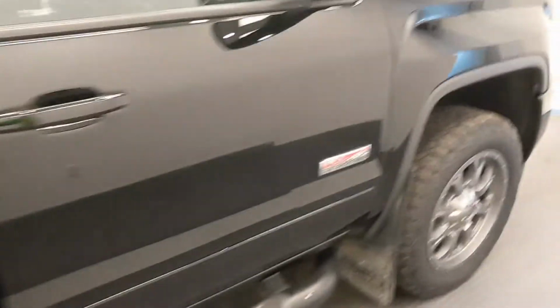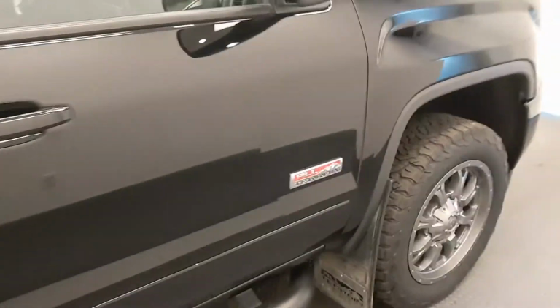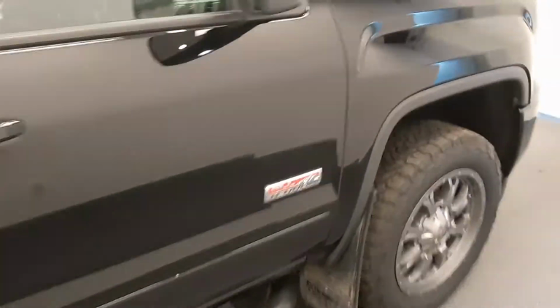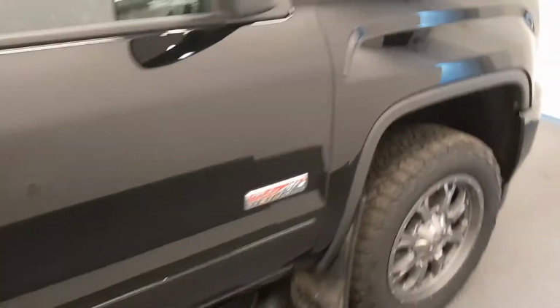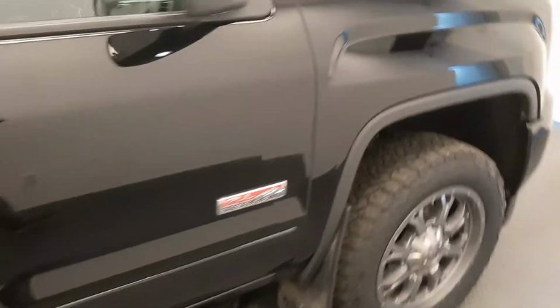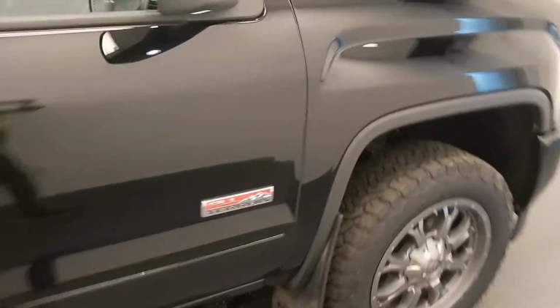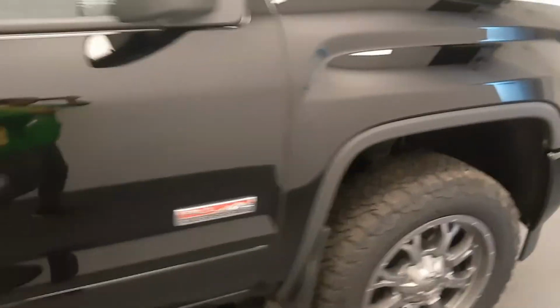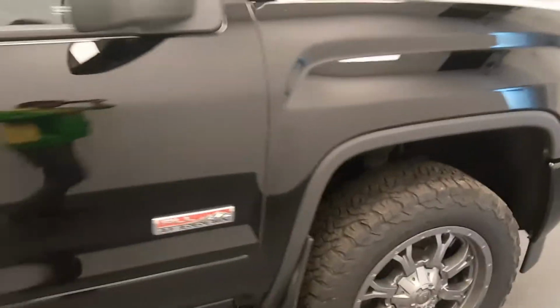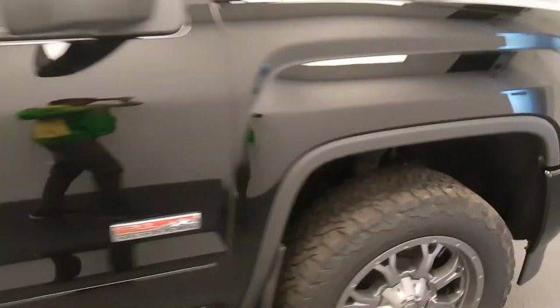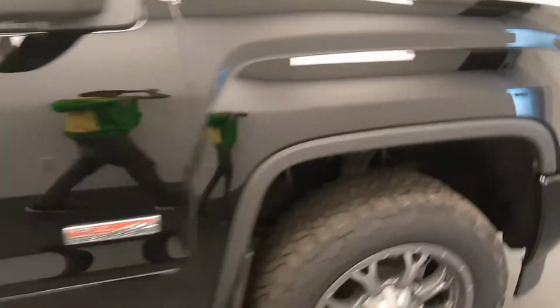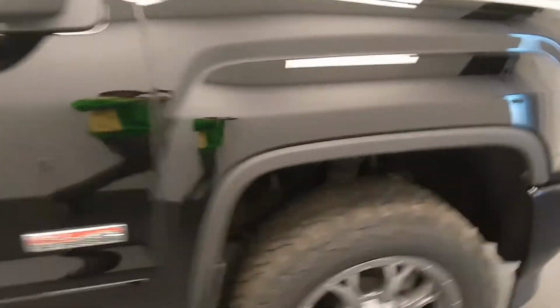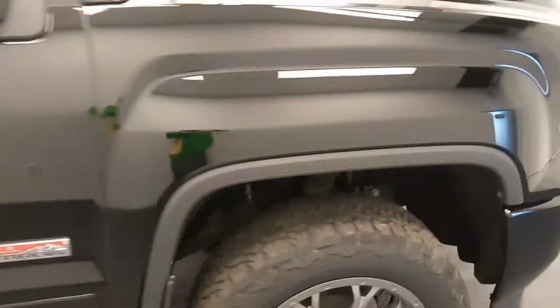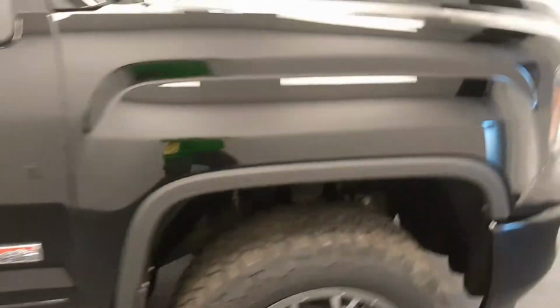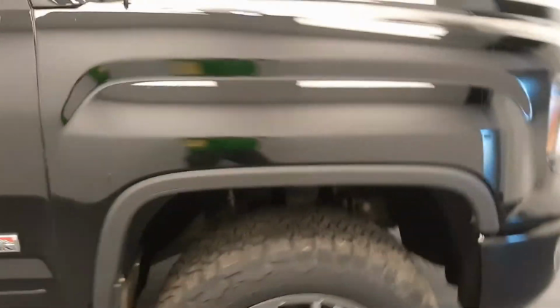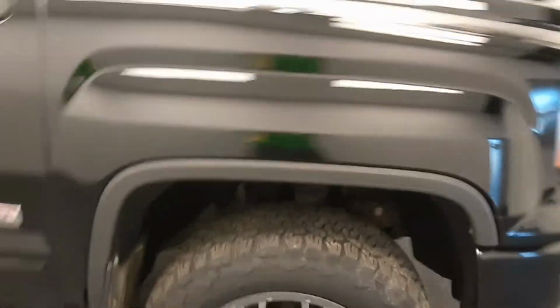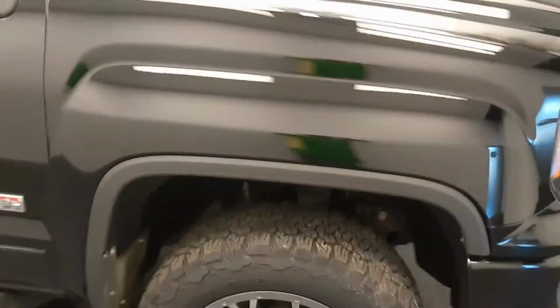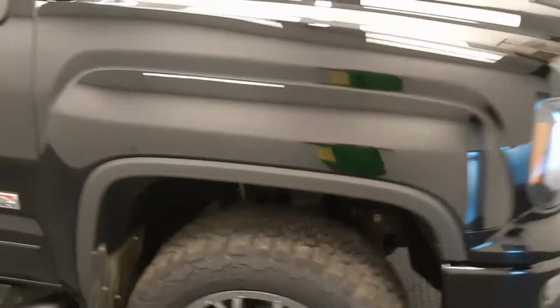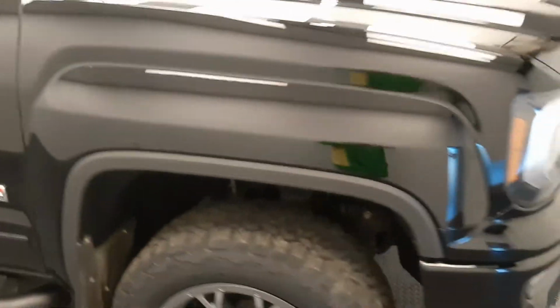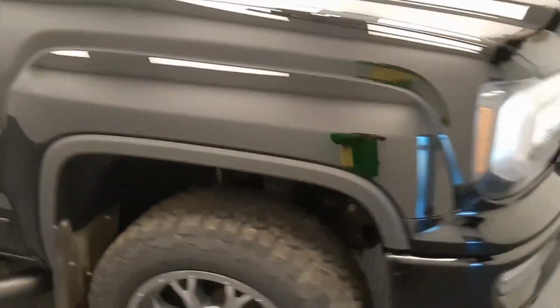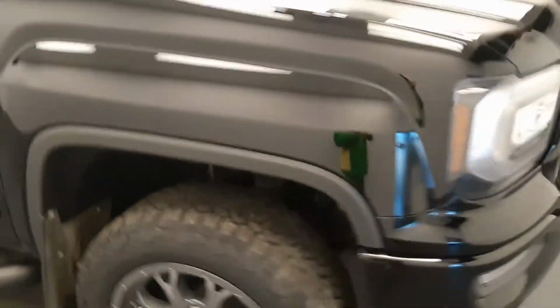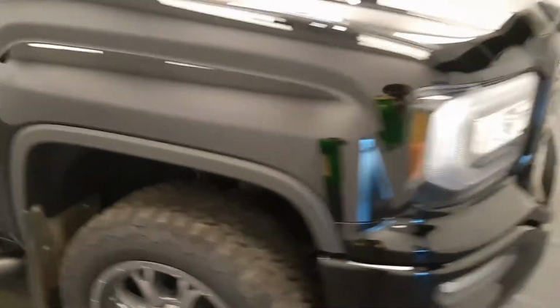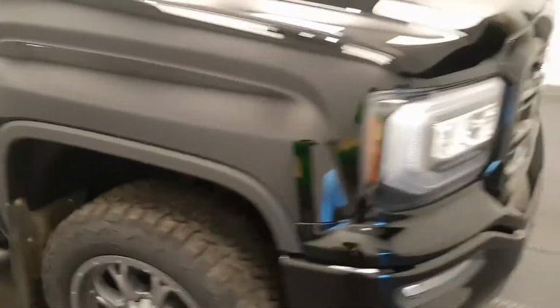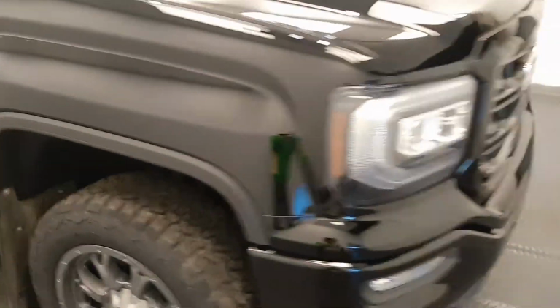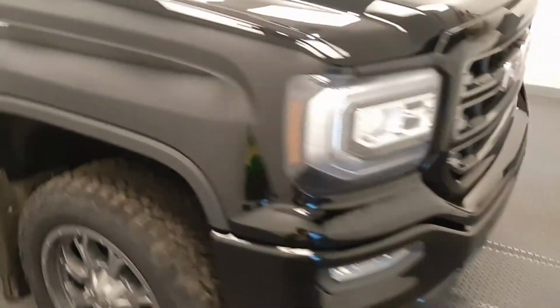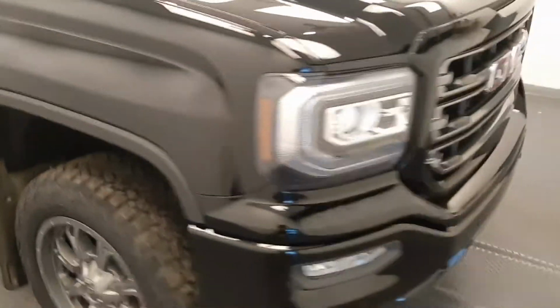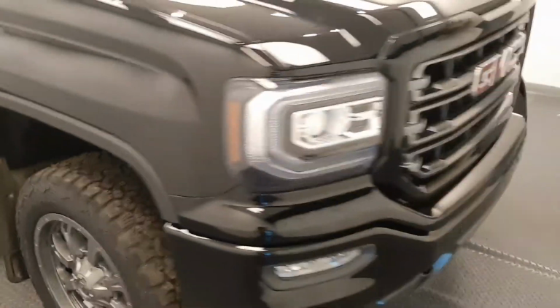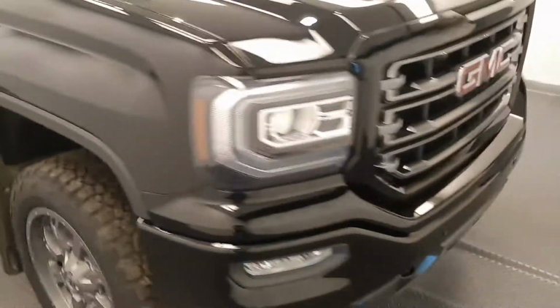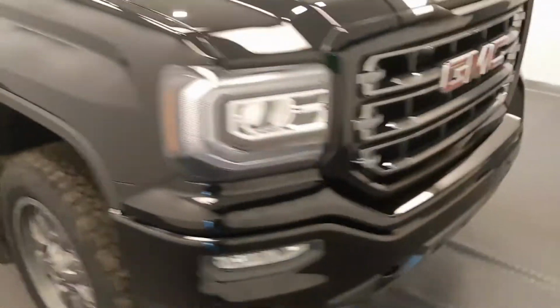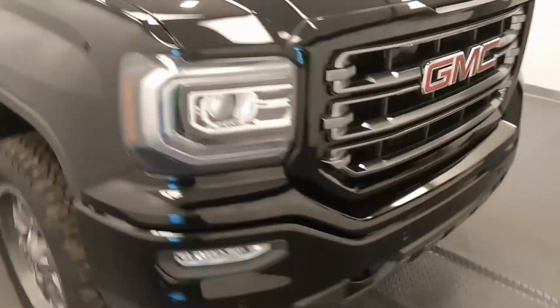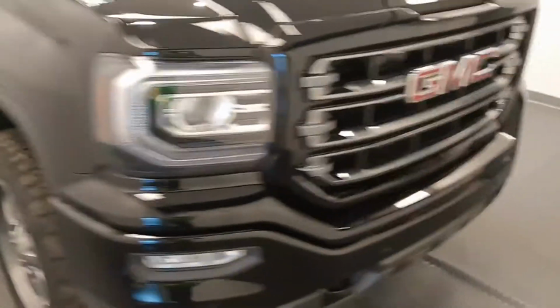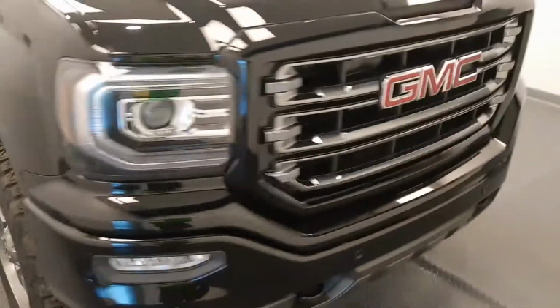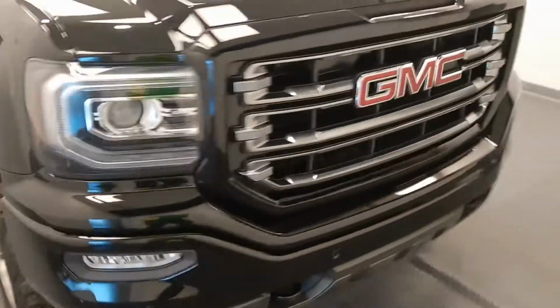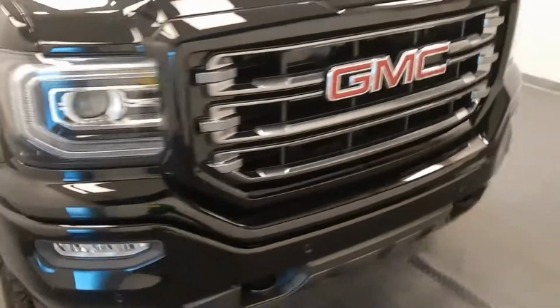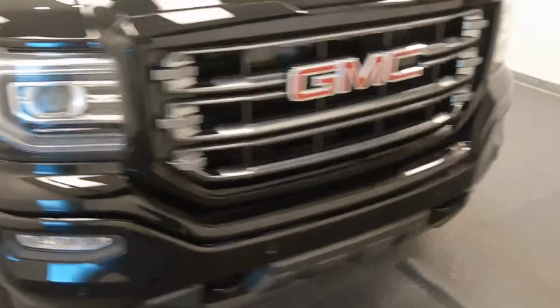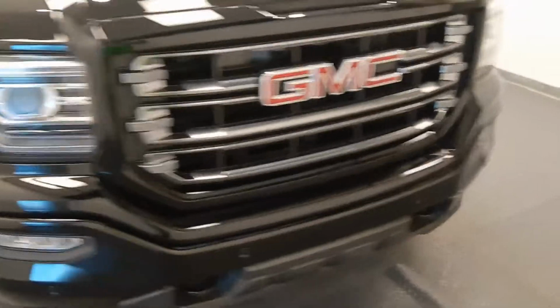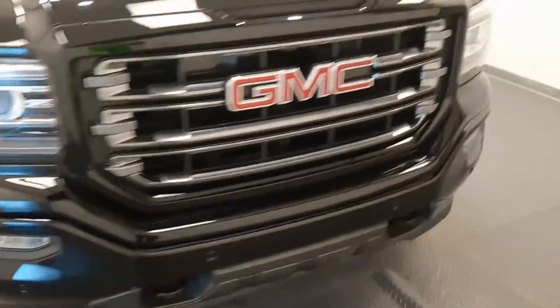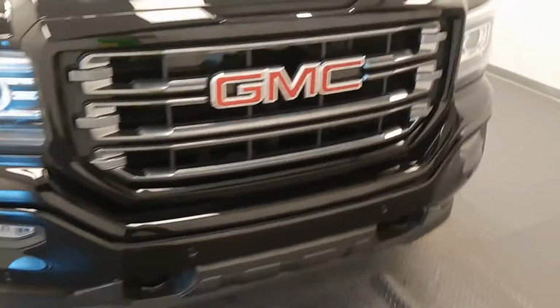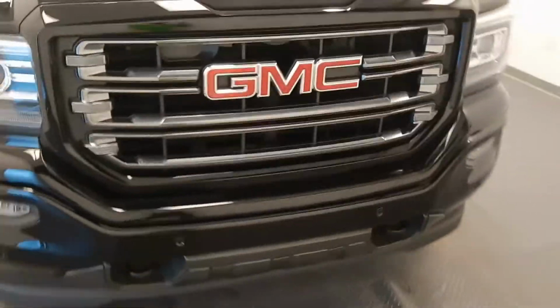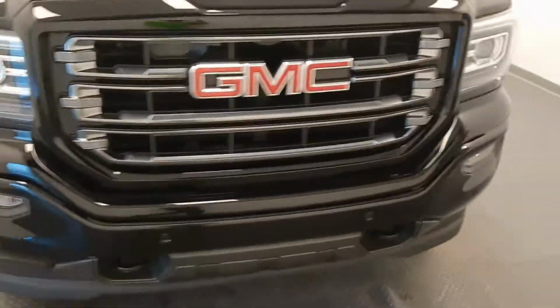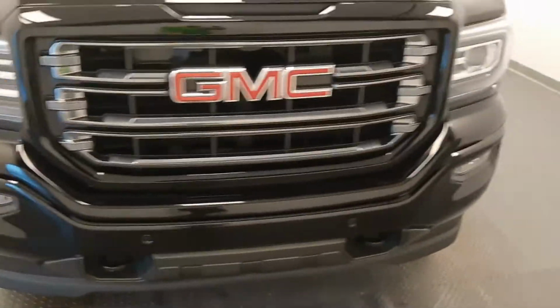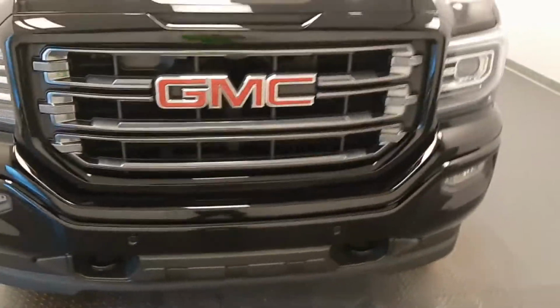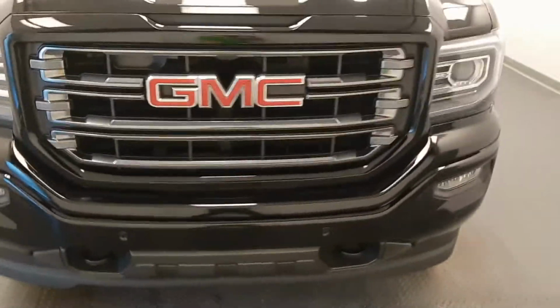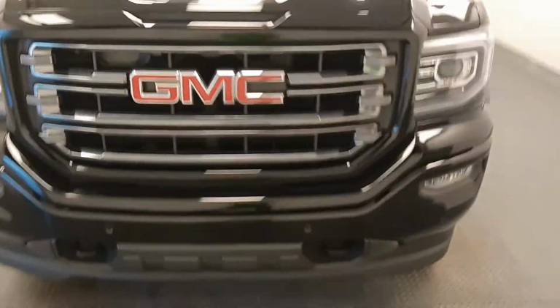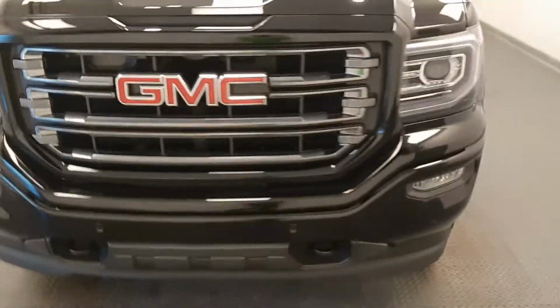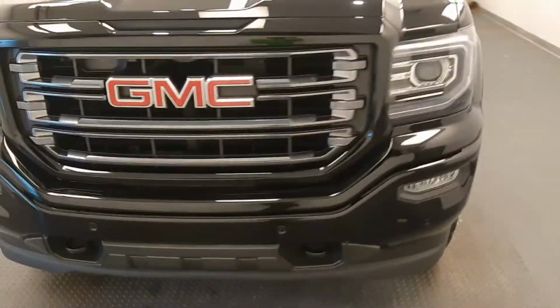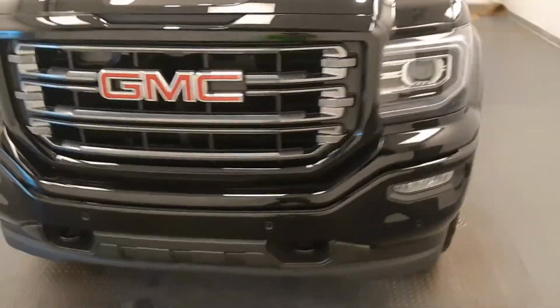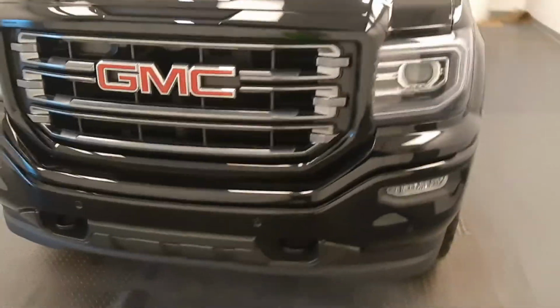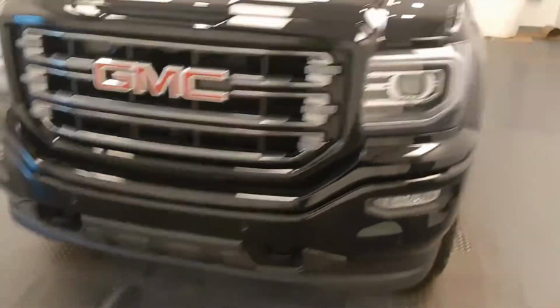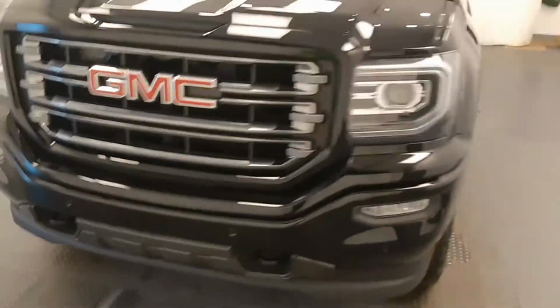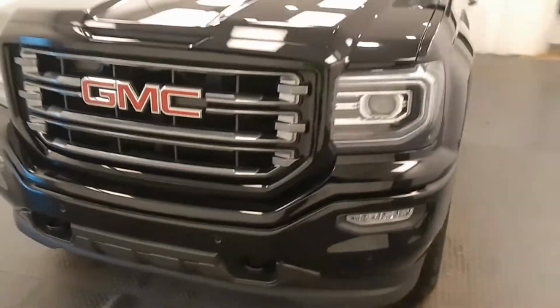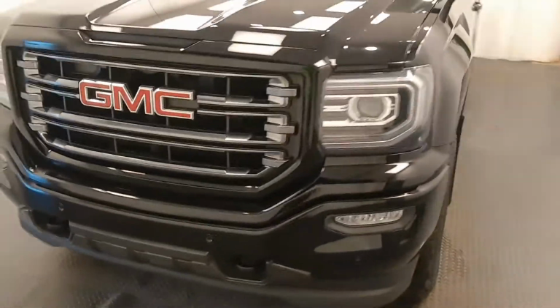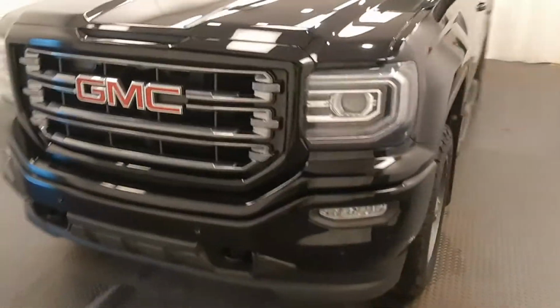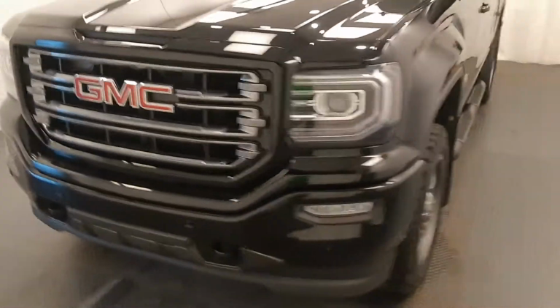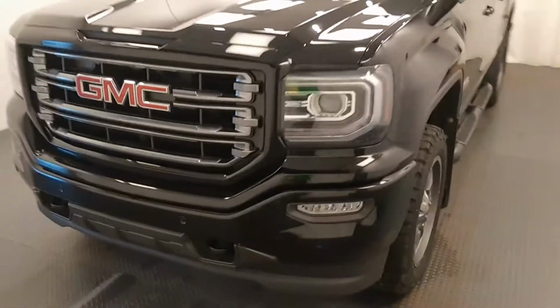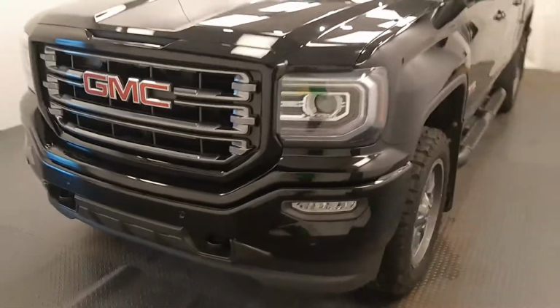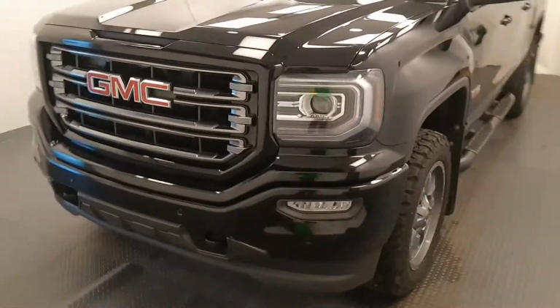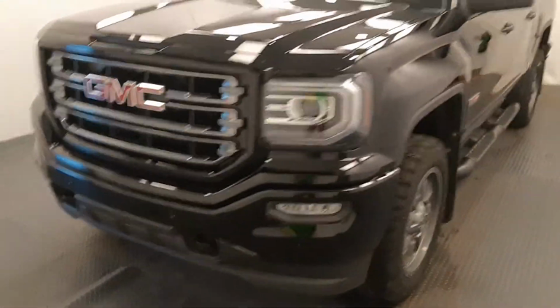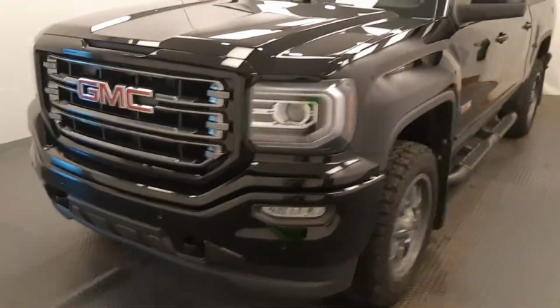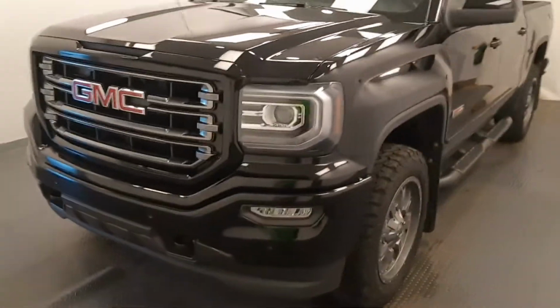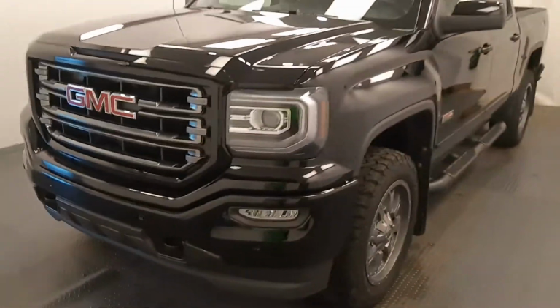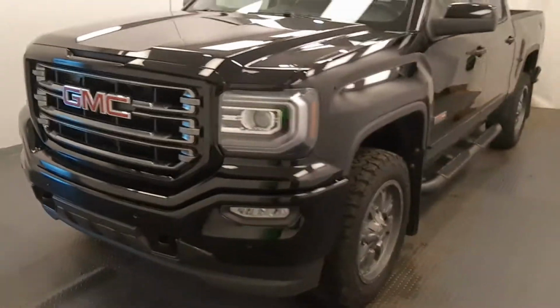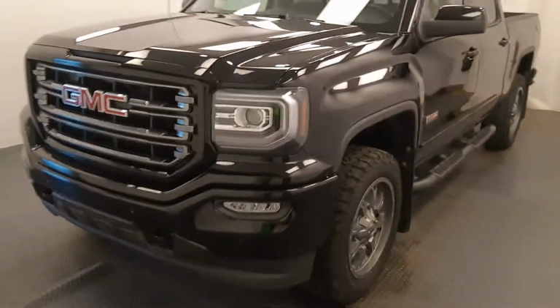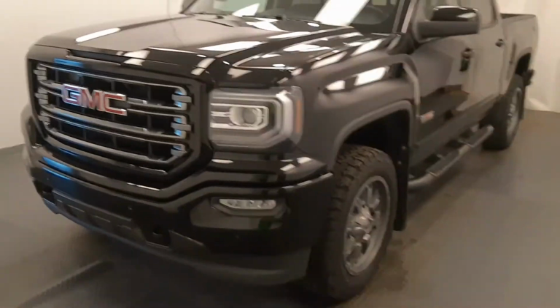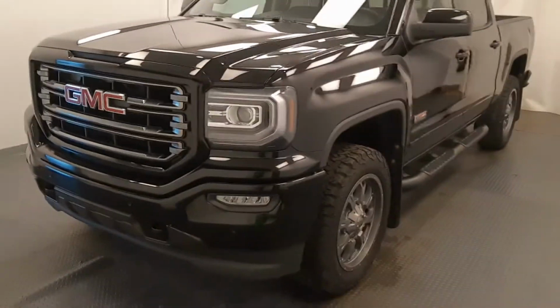Once again, we're viewing stock number 176308 on a 2017 GMC 1500. The exterior color is black.